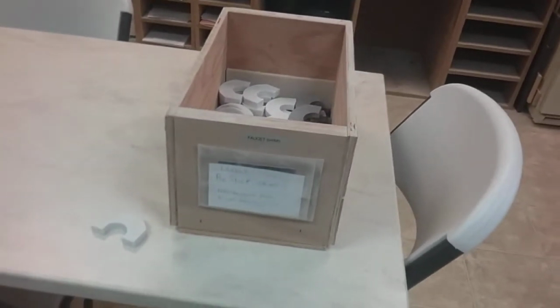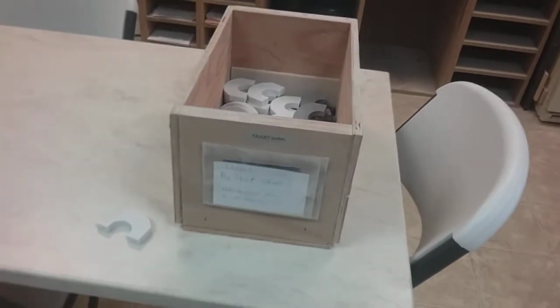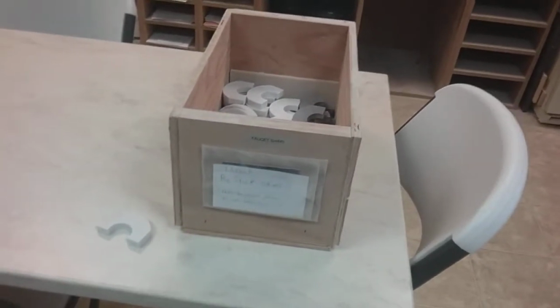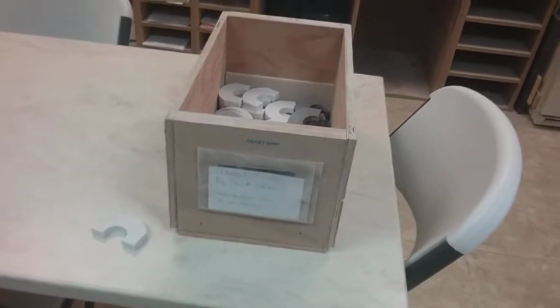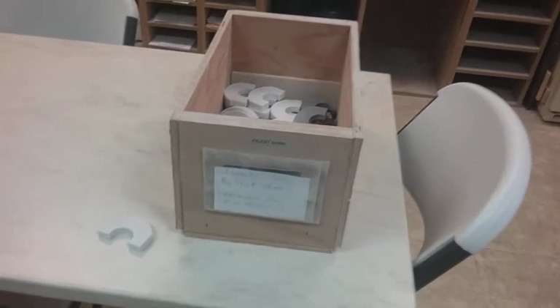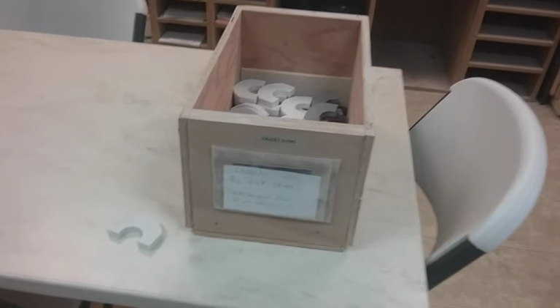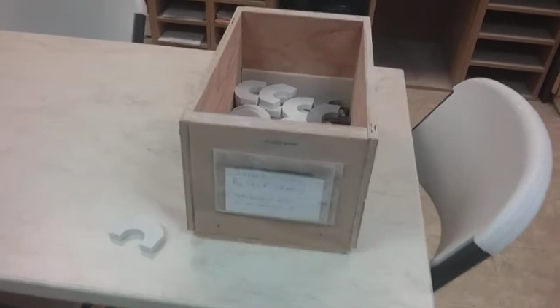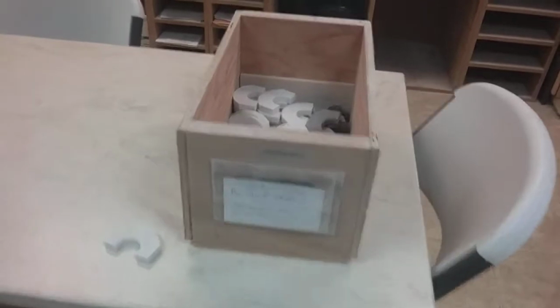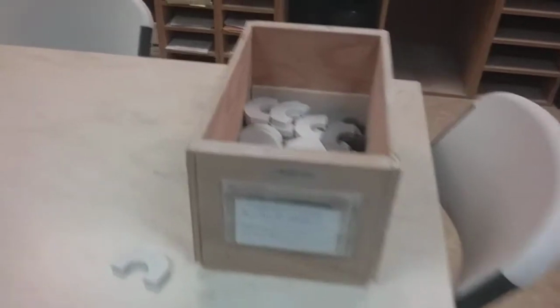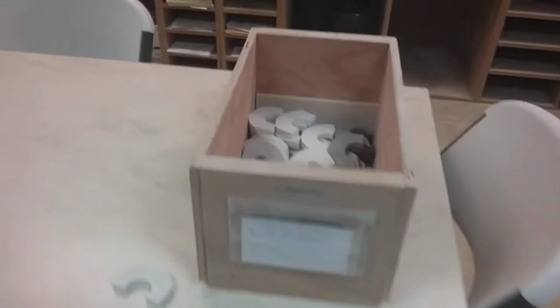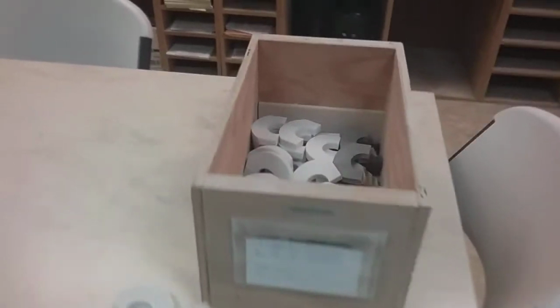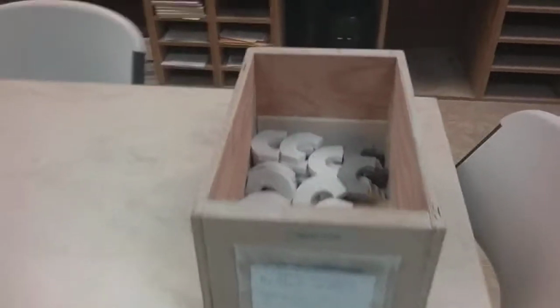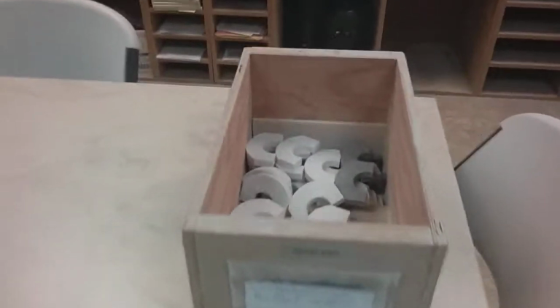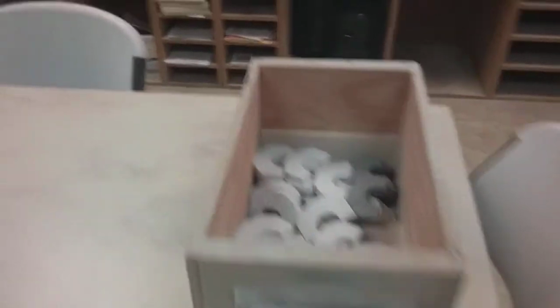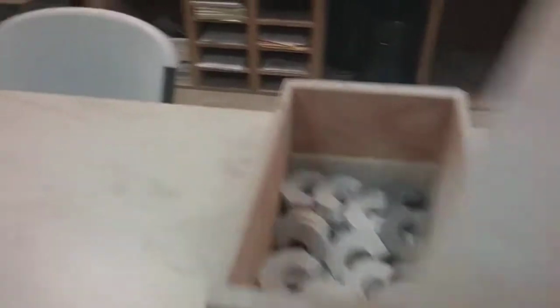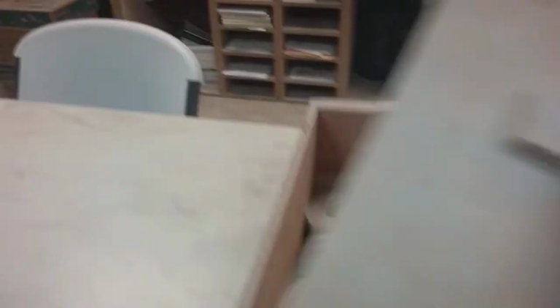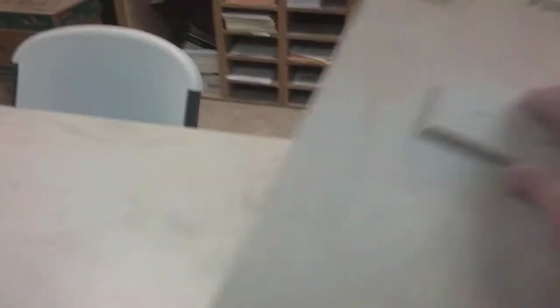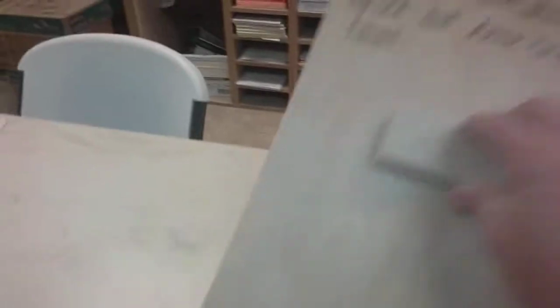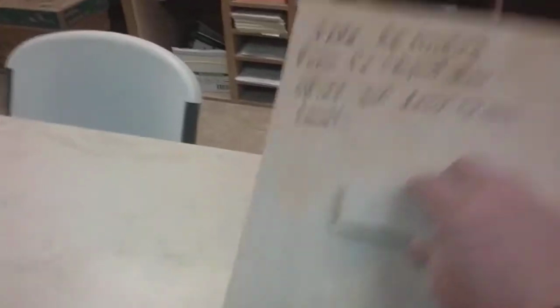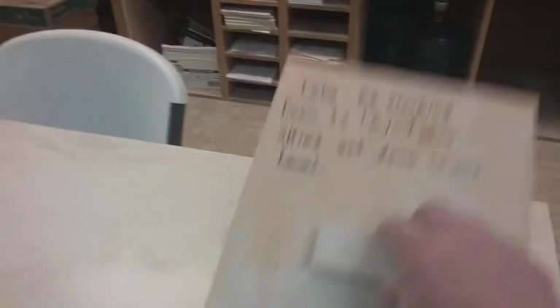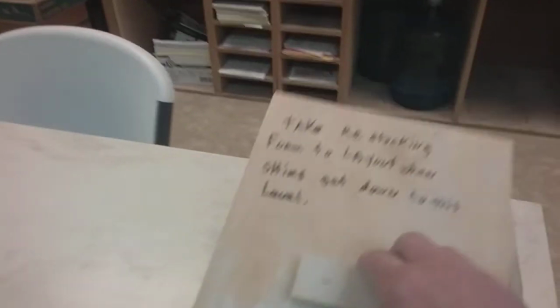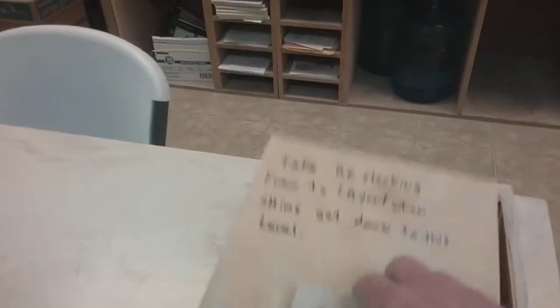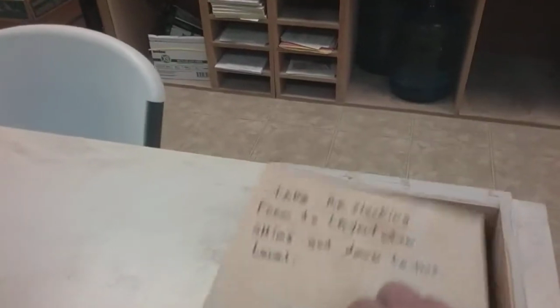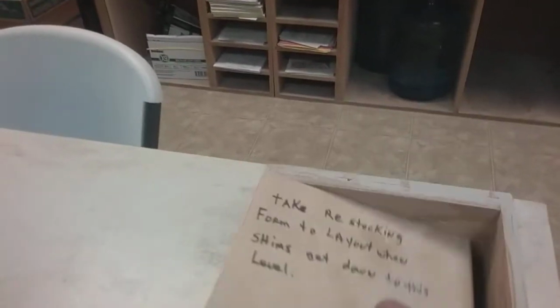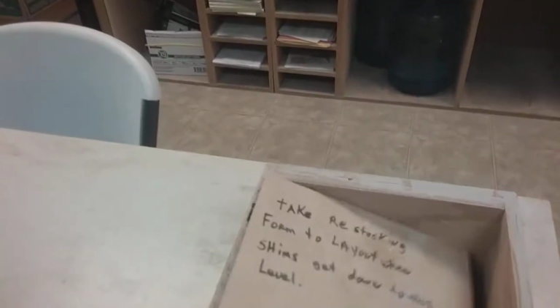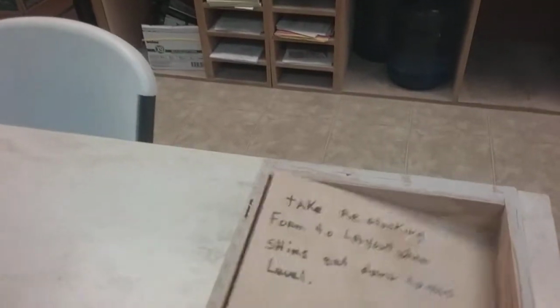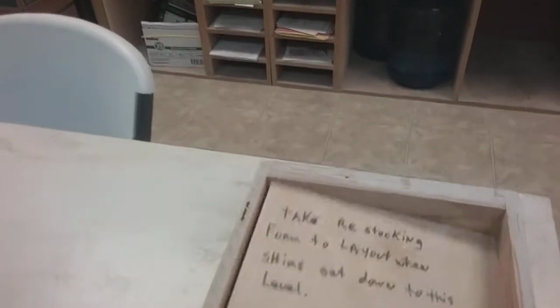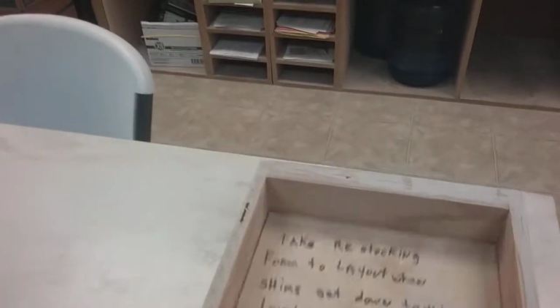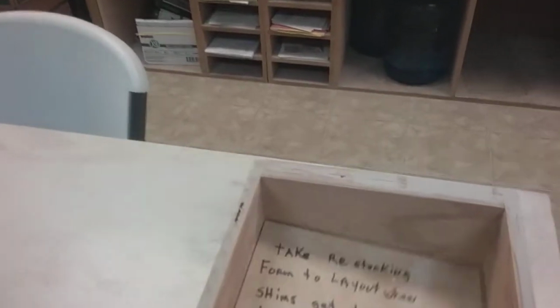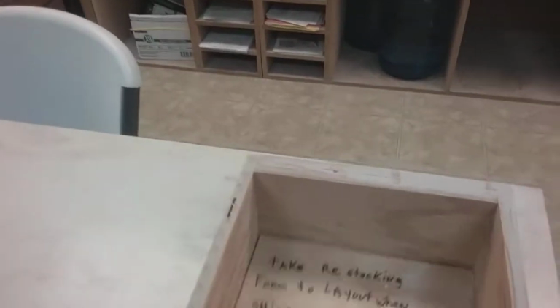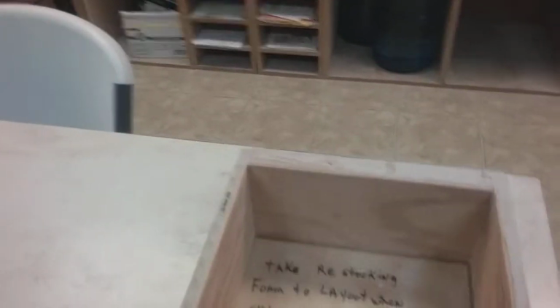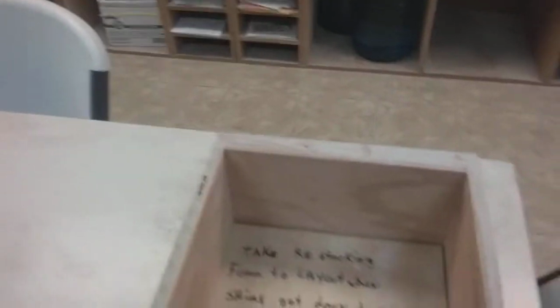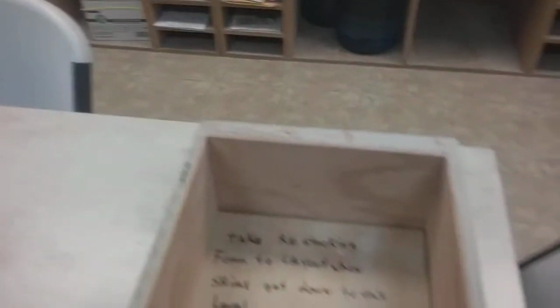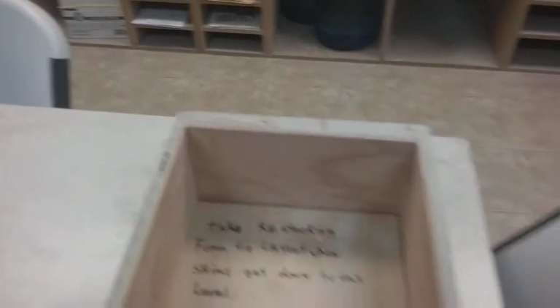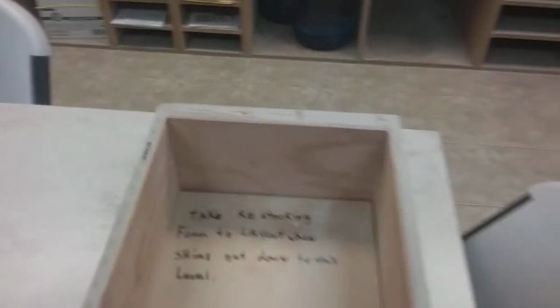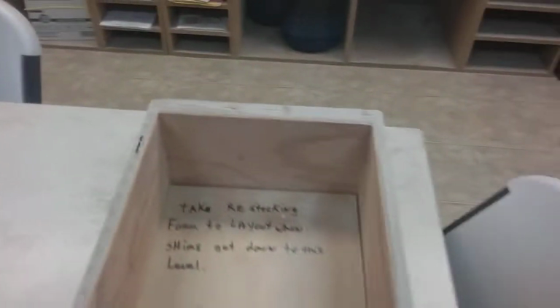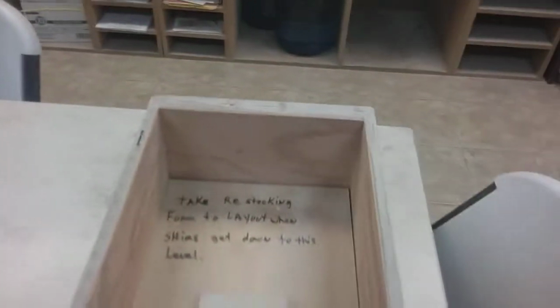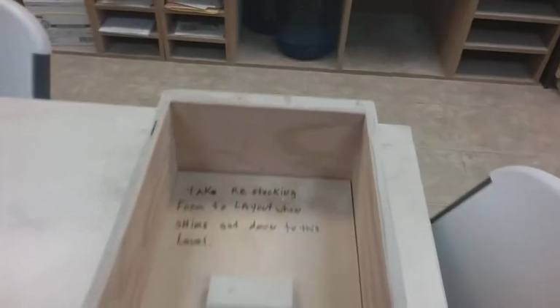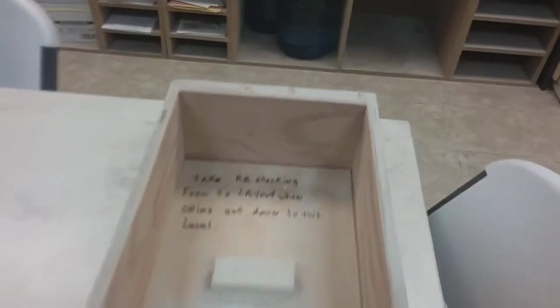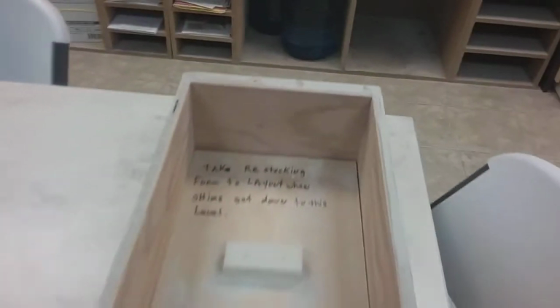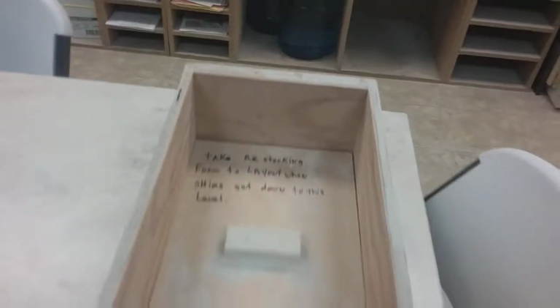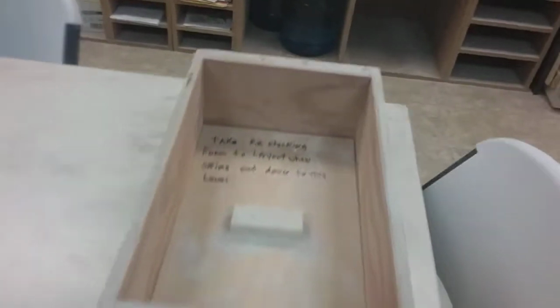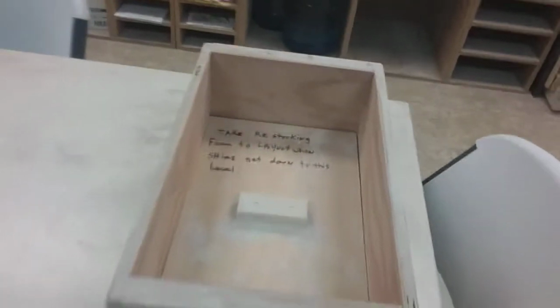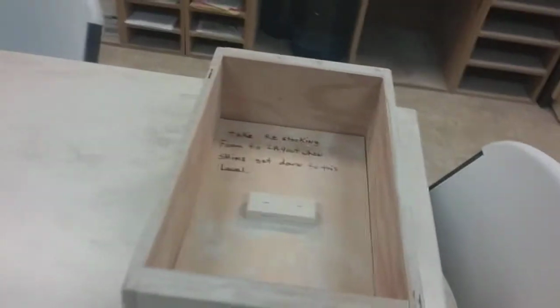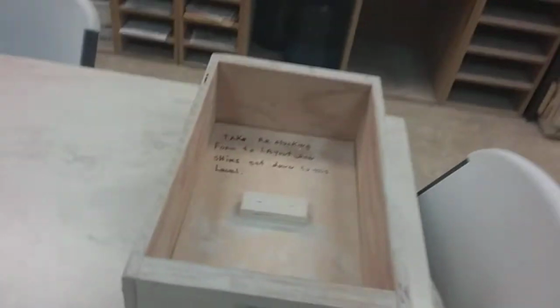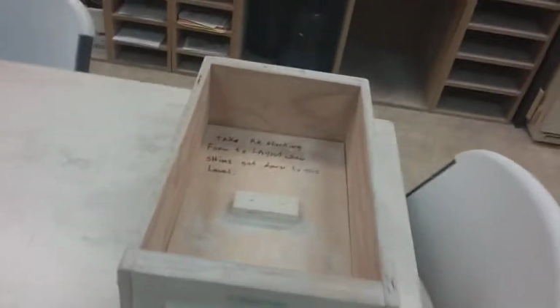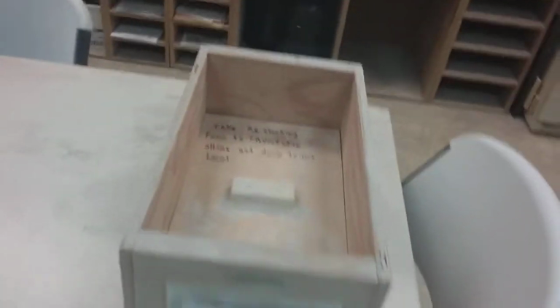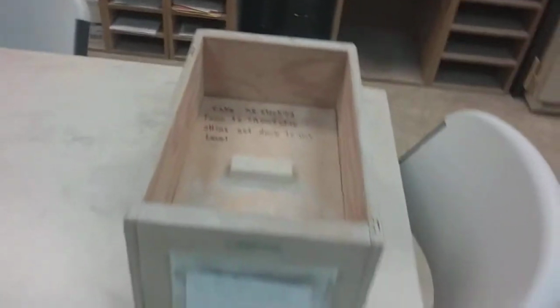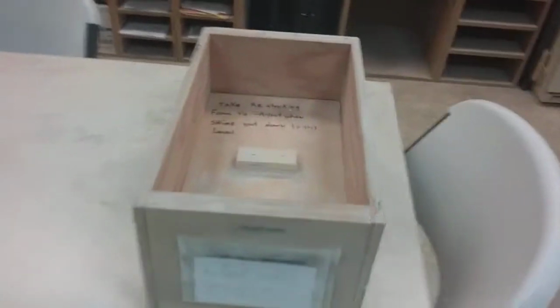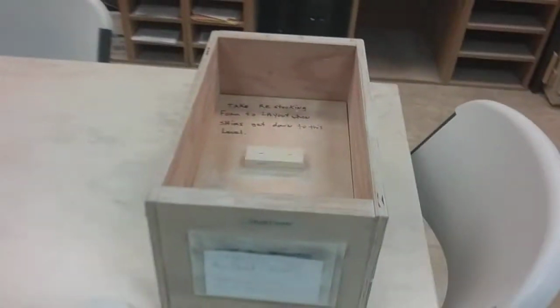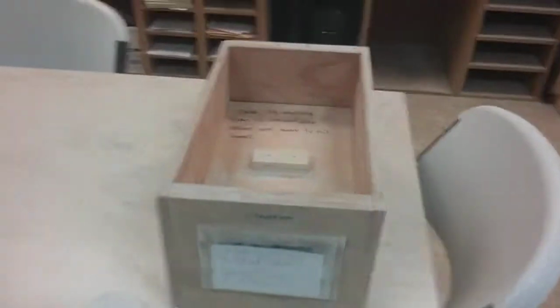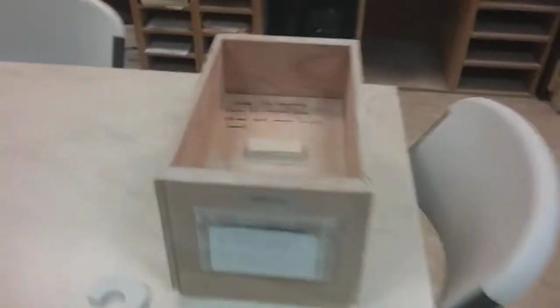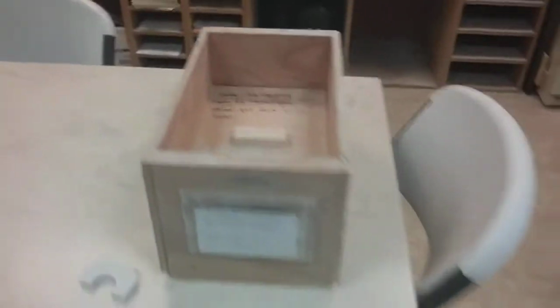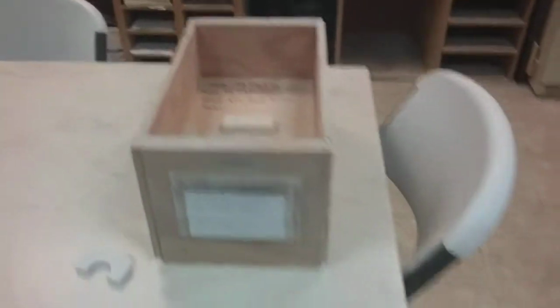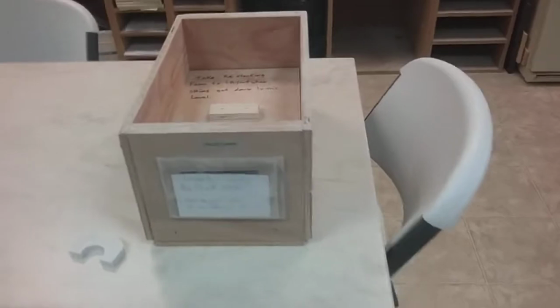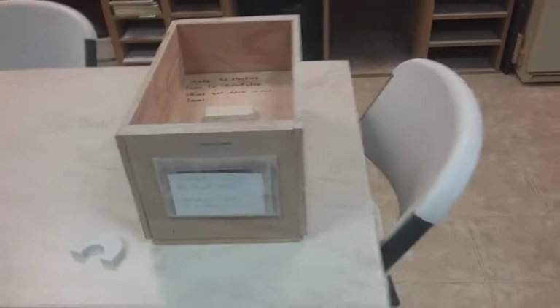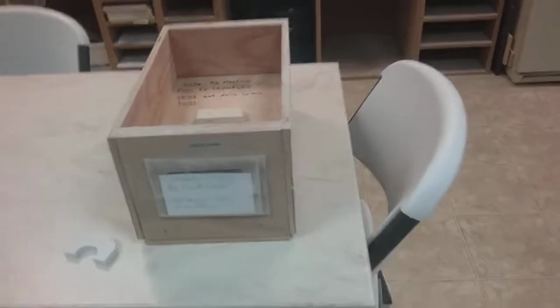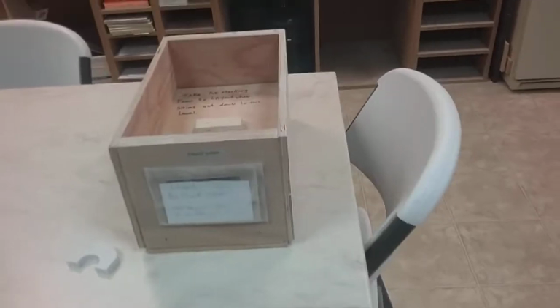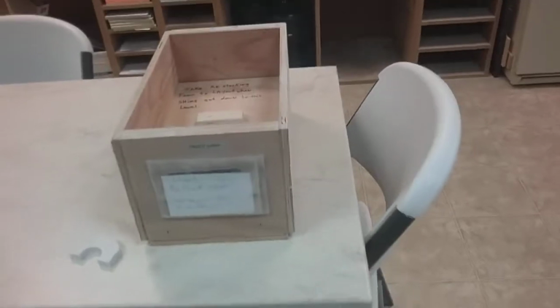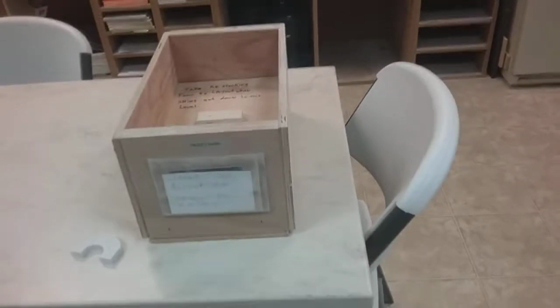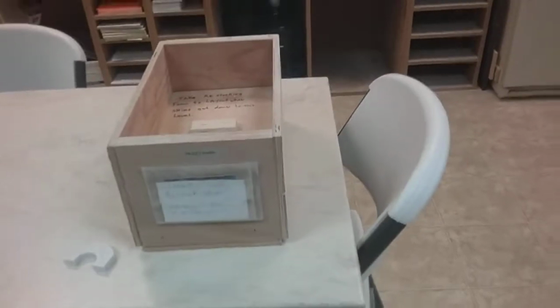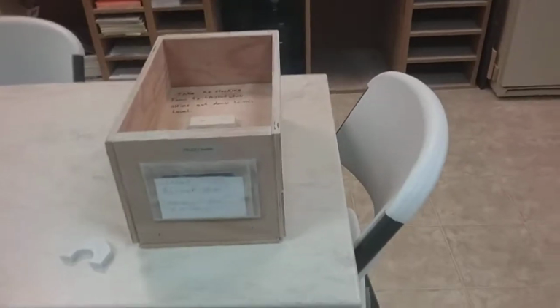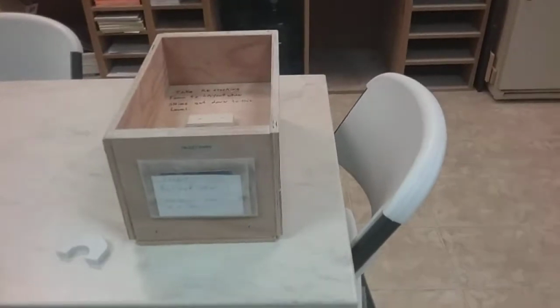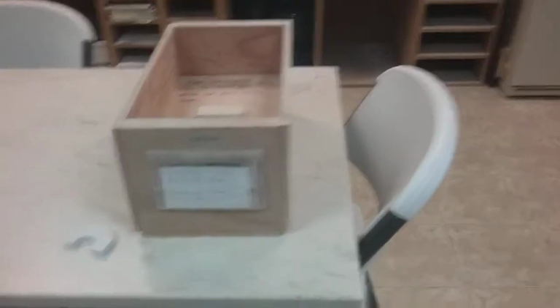They'll cut some more, put the lid back in, fill the box up, and then you're ready to go. Thanks.